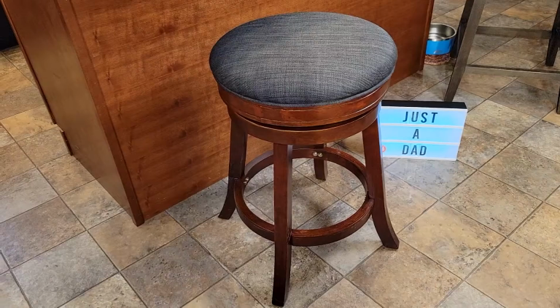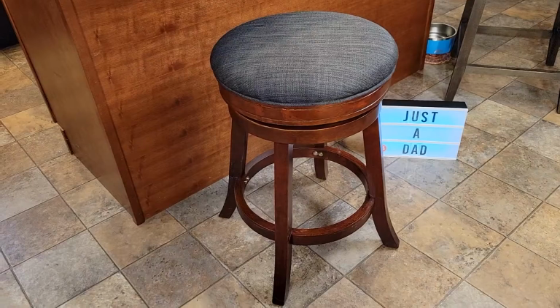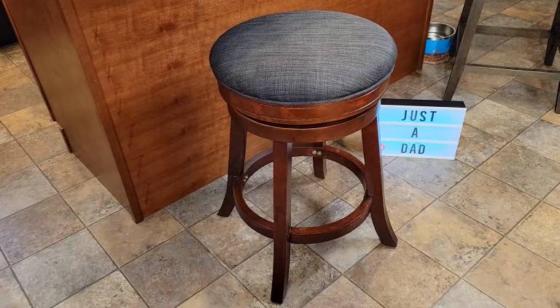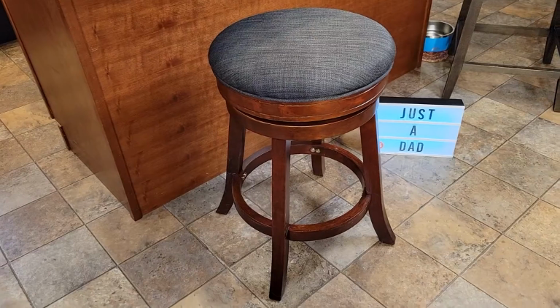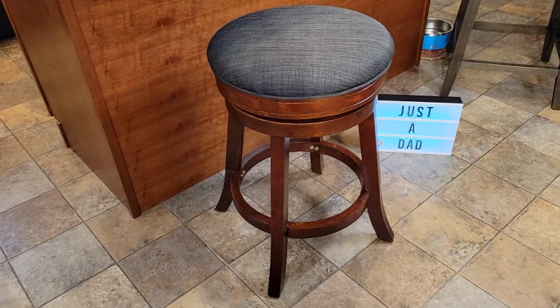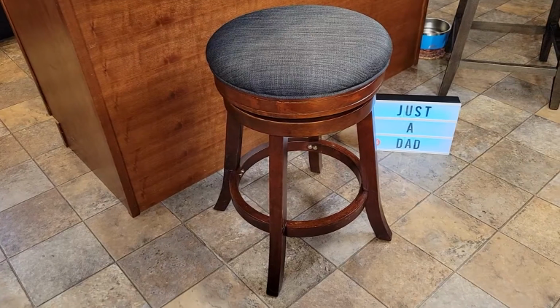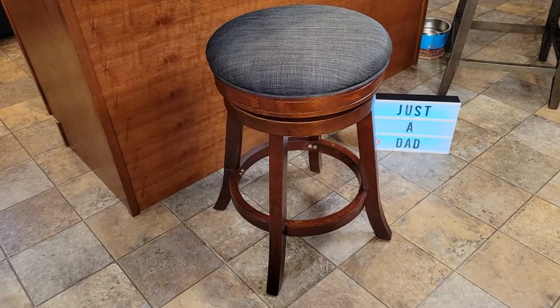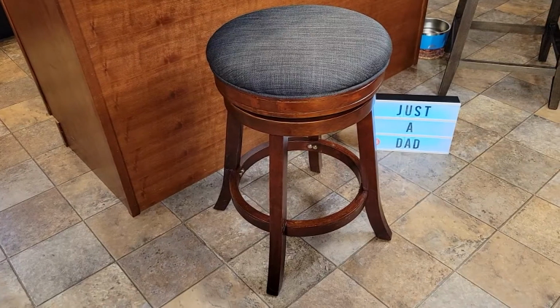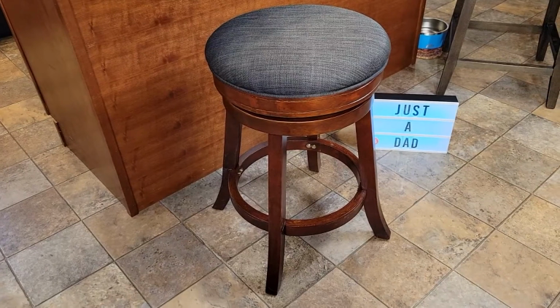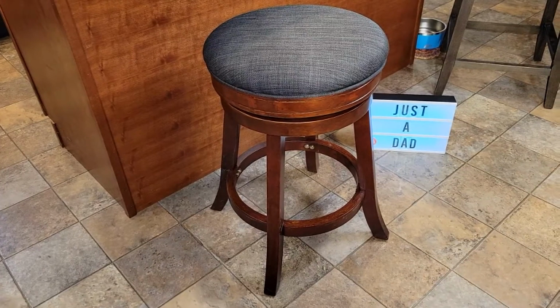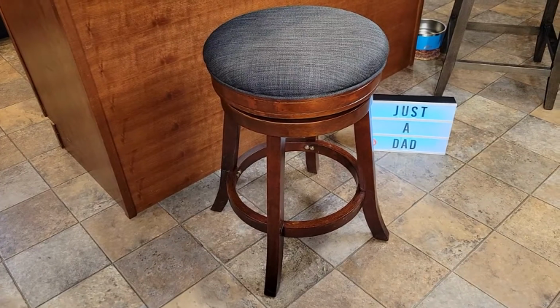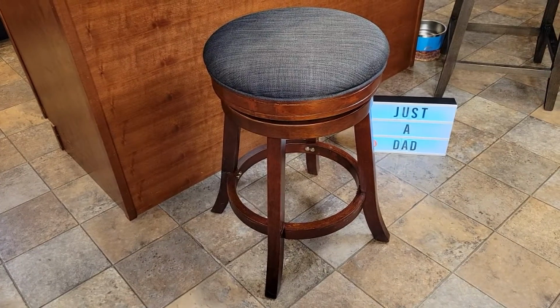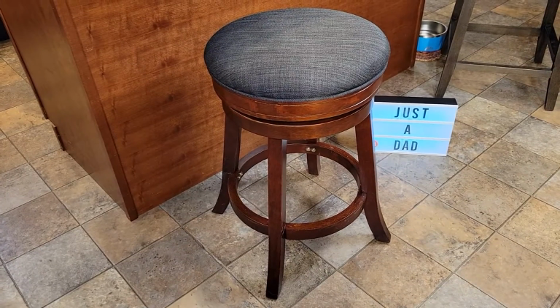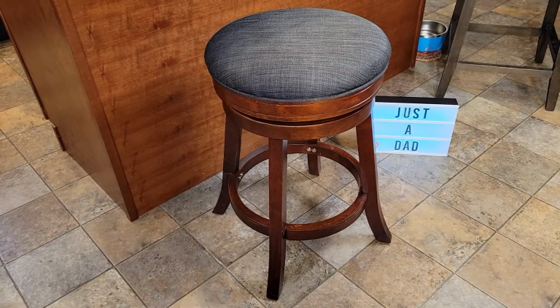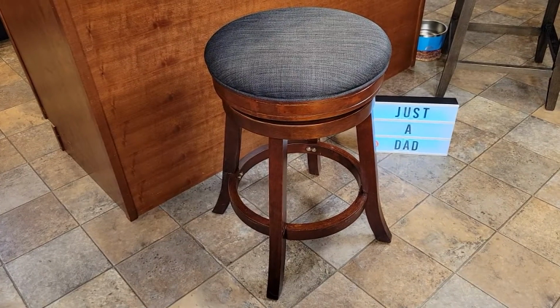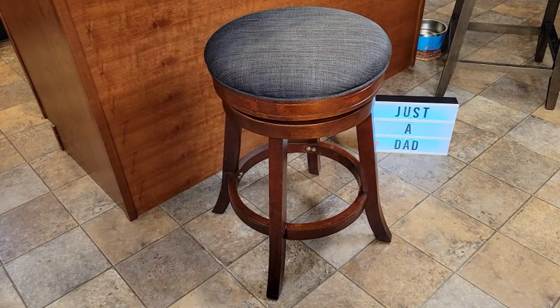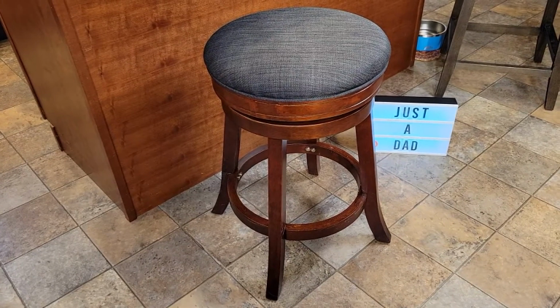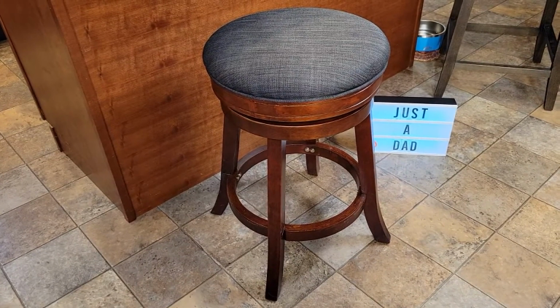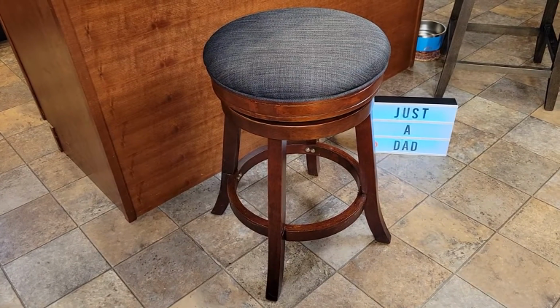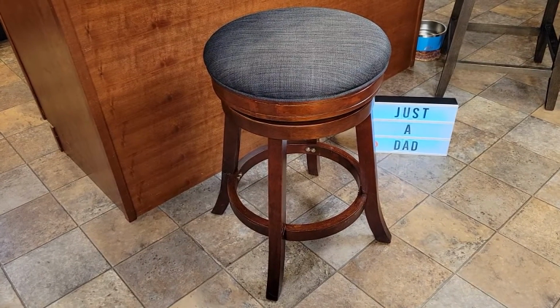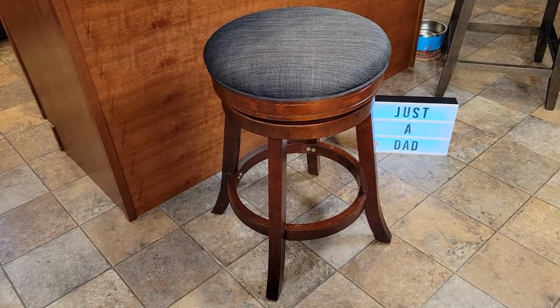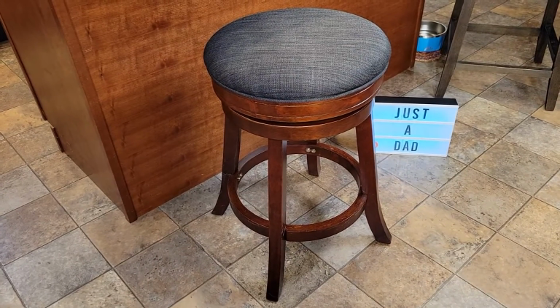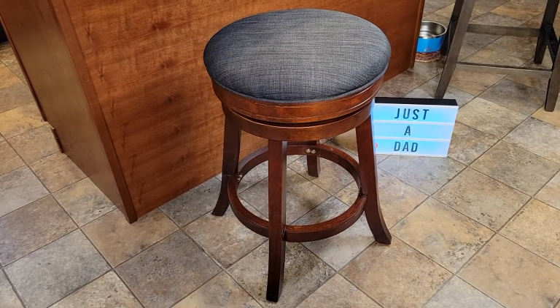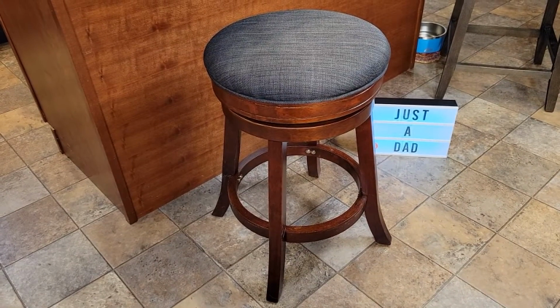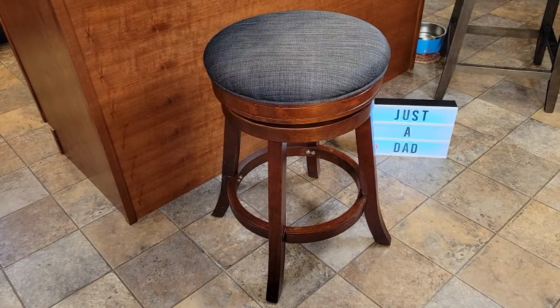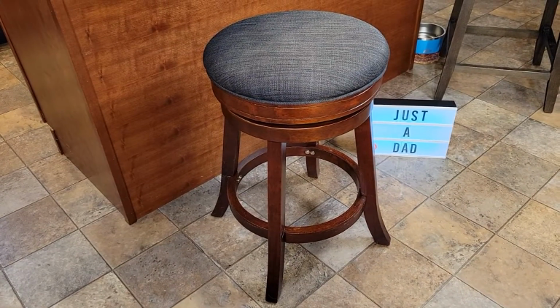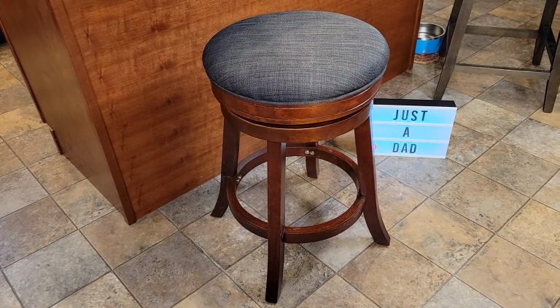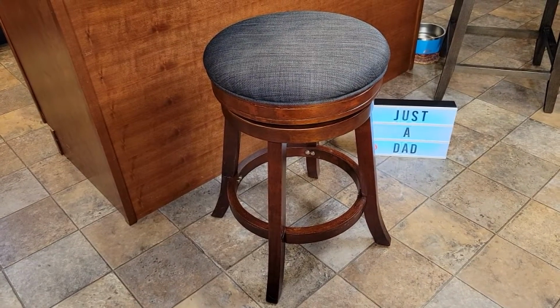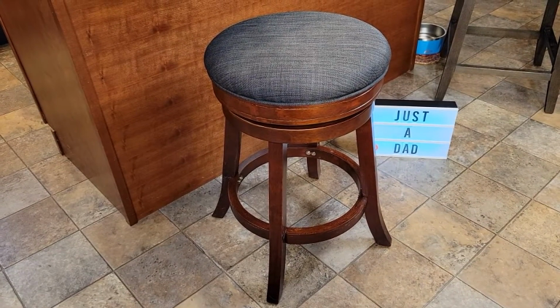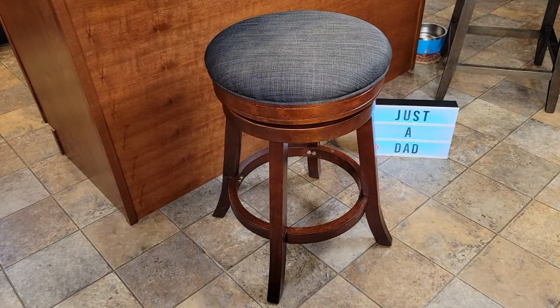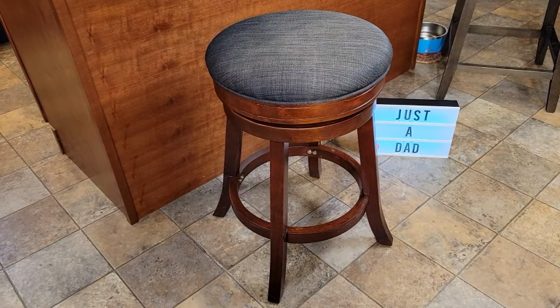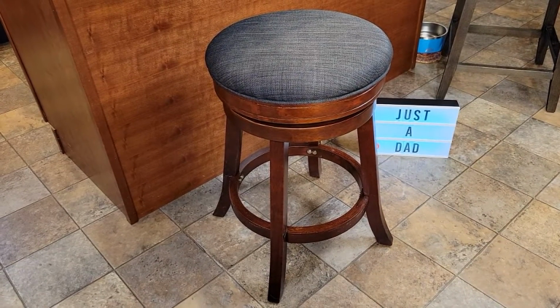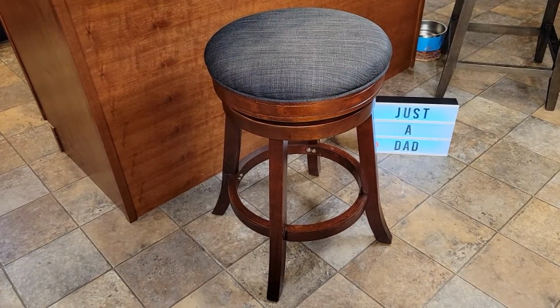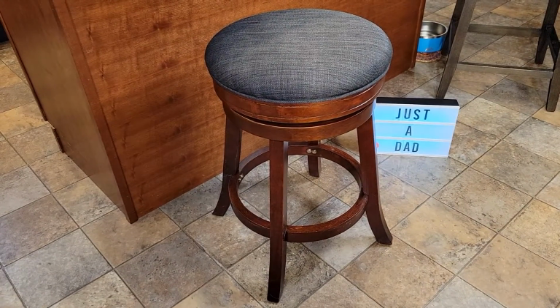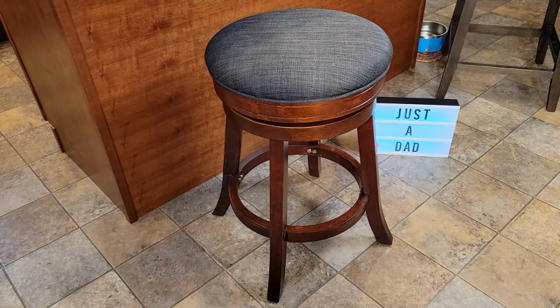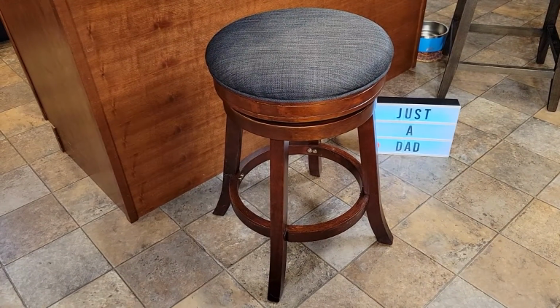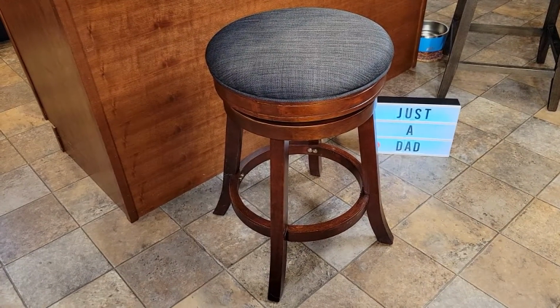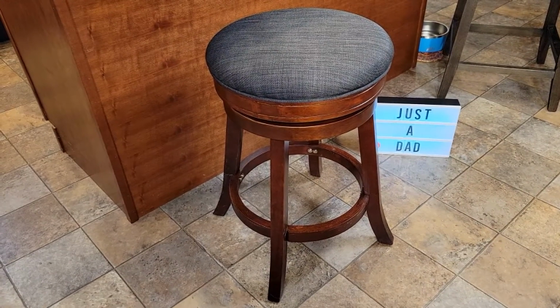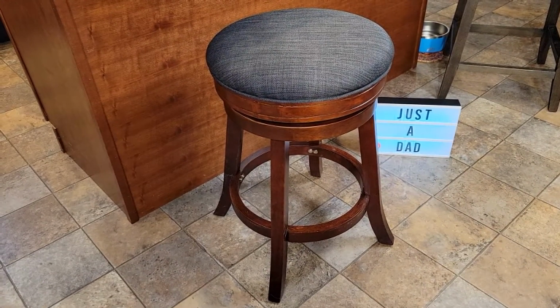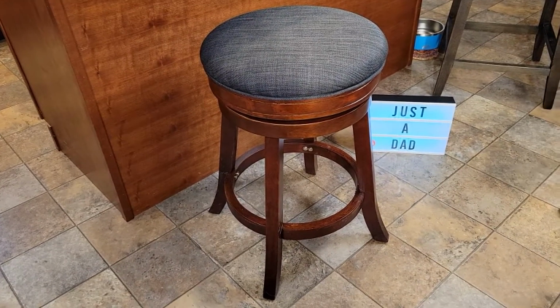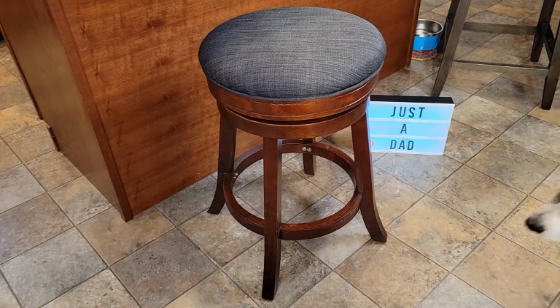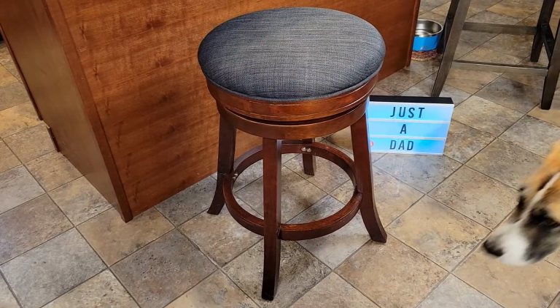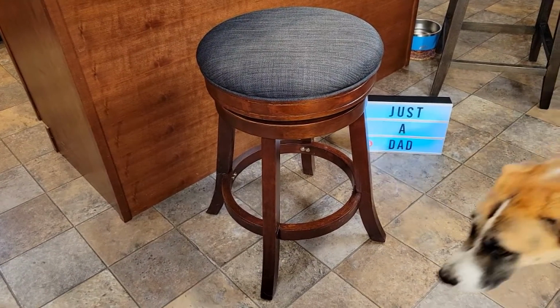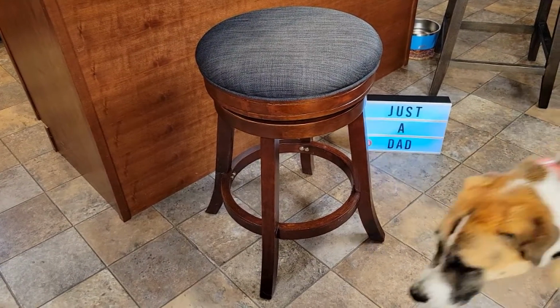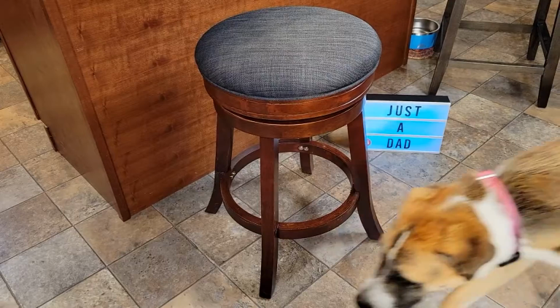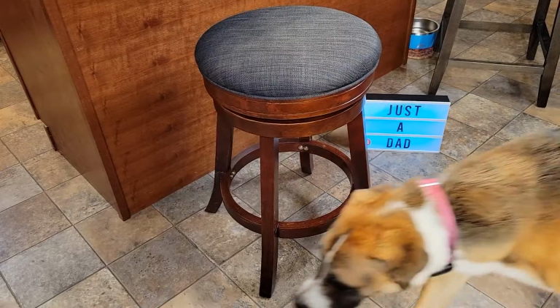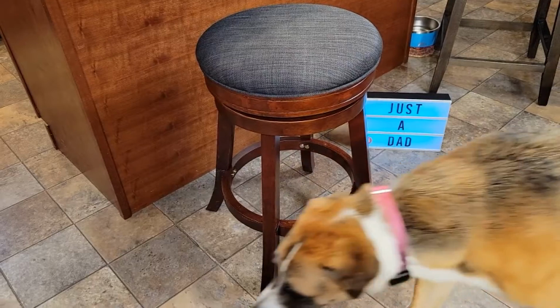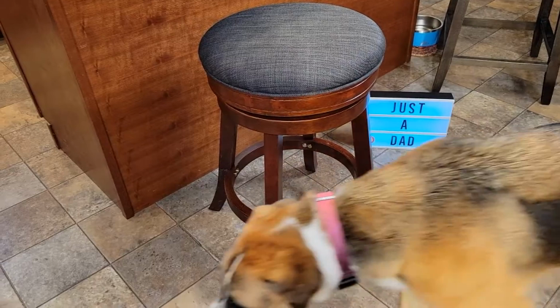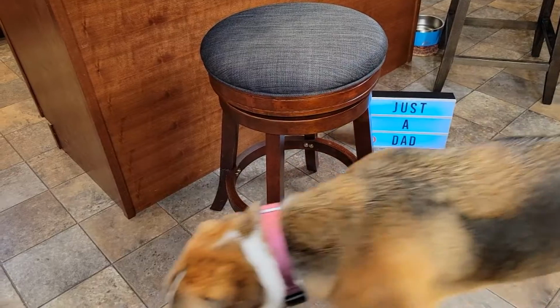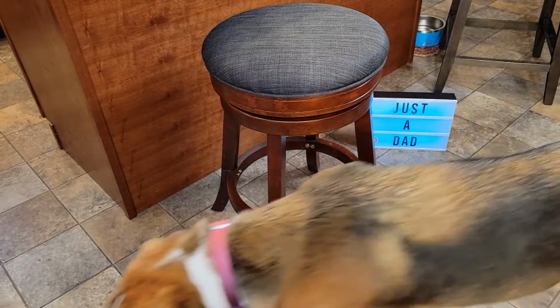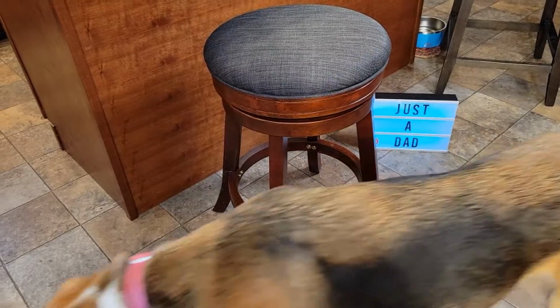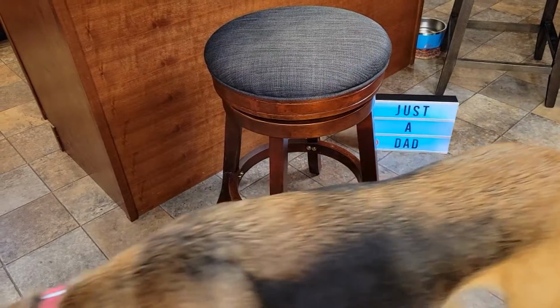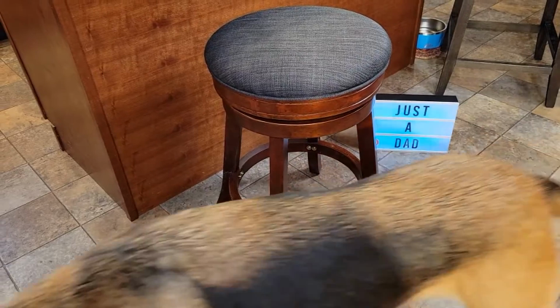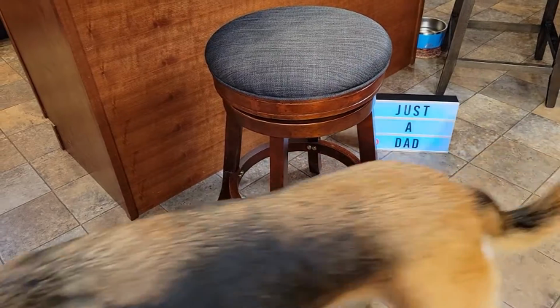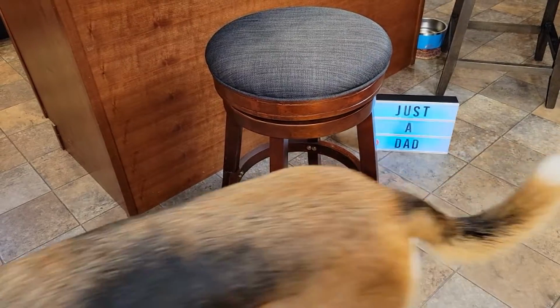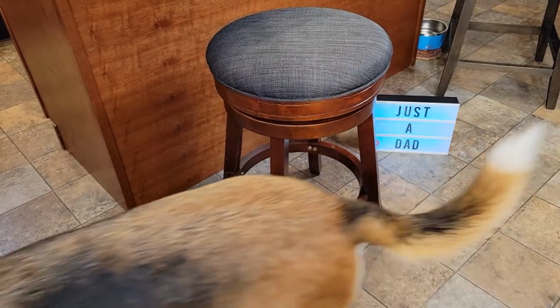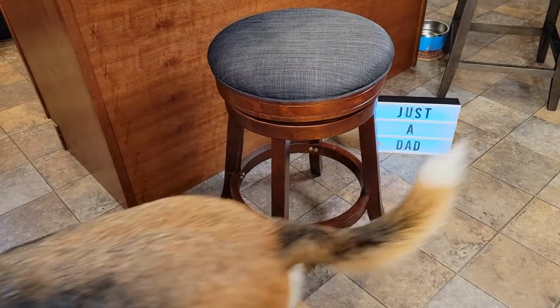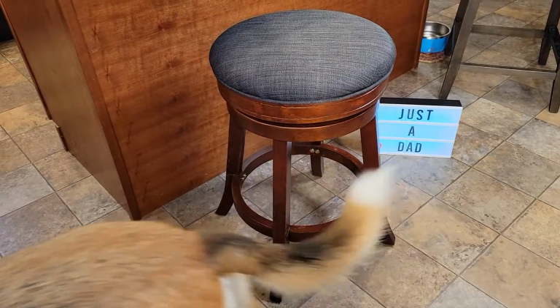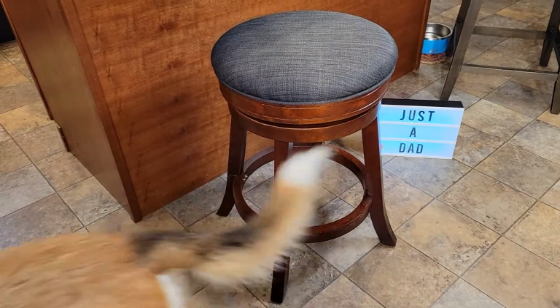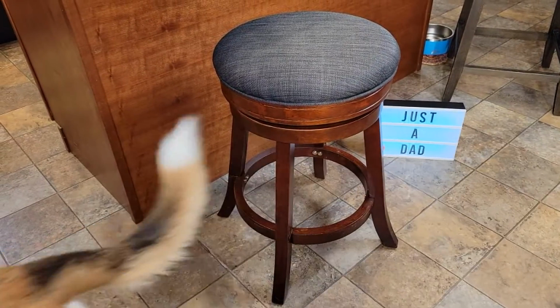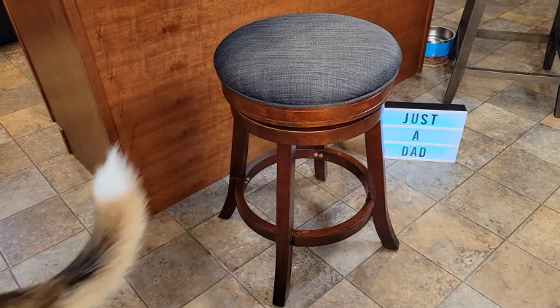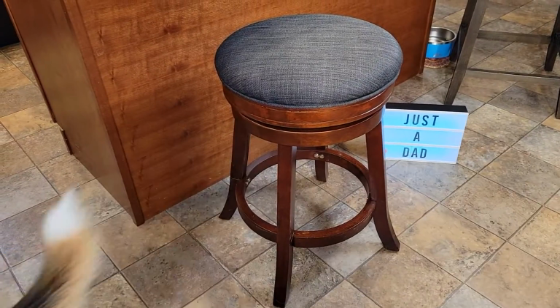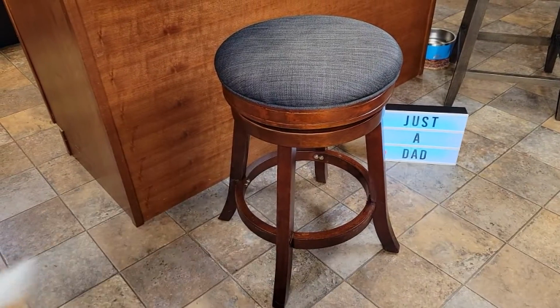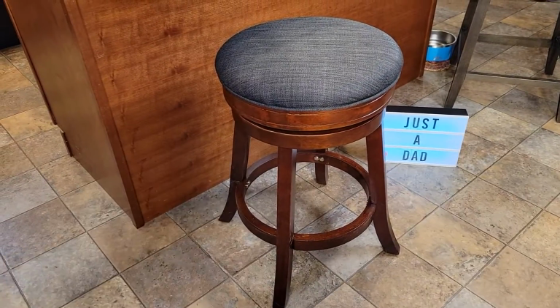Hello everyone, this is Just a Dad. Today I'm going to do a review on this DTY swivel stool. I really do like it. It's very well built.